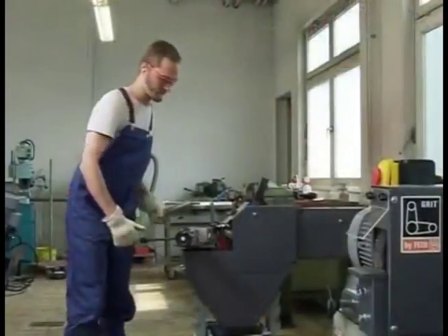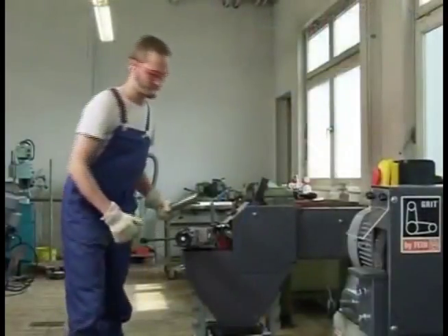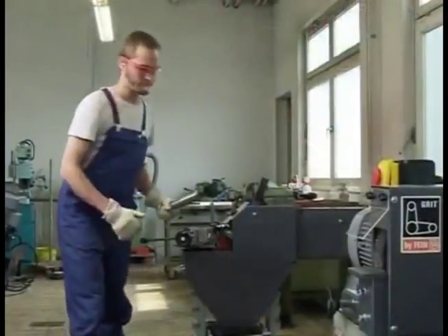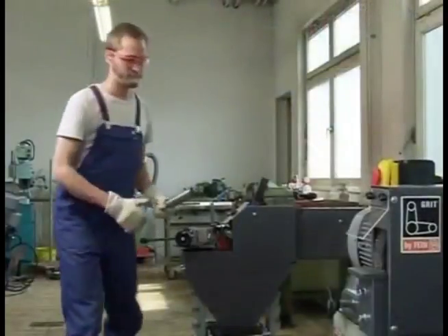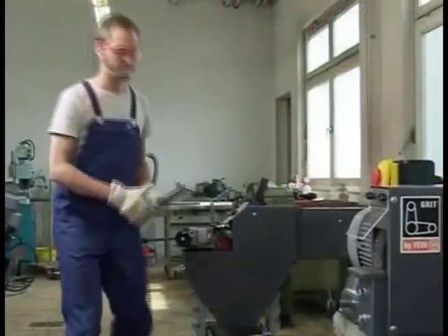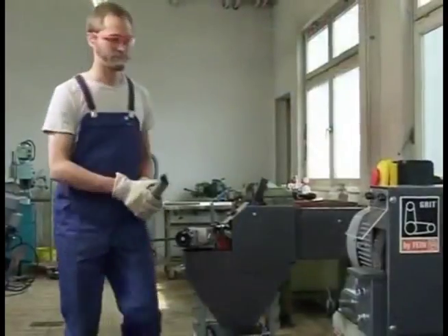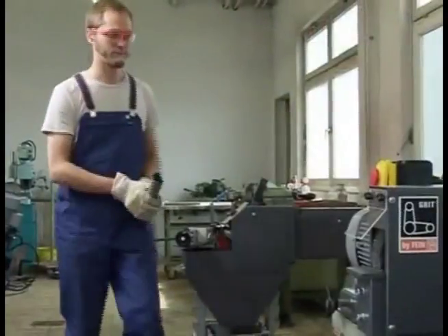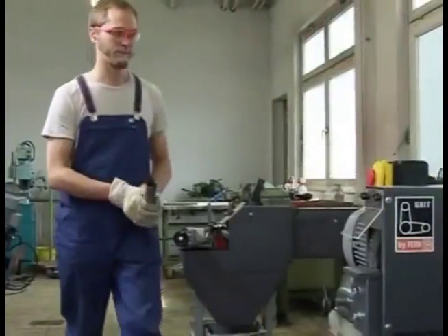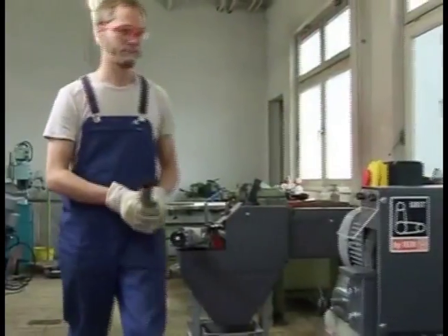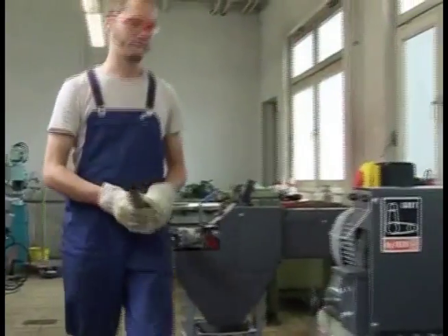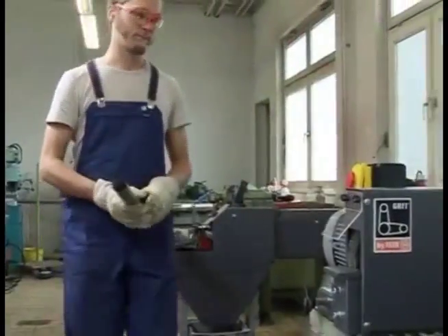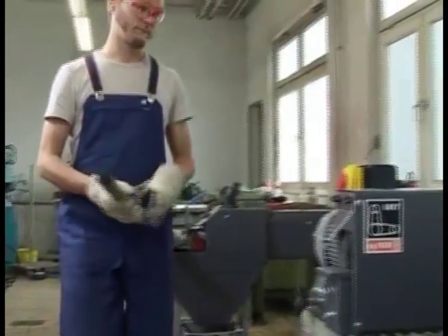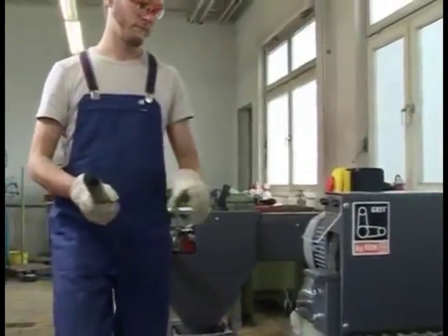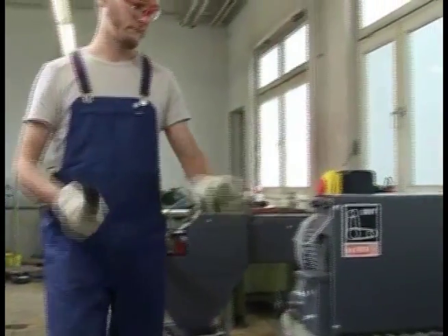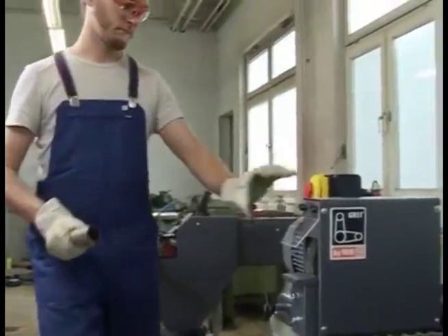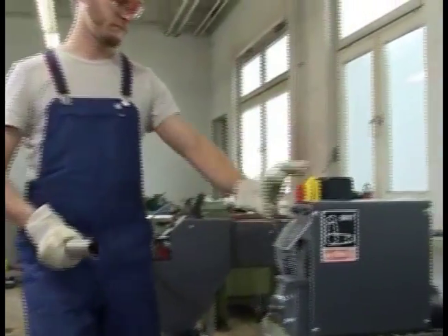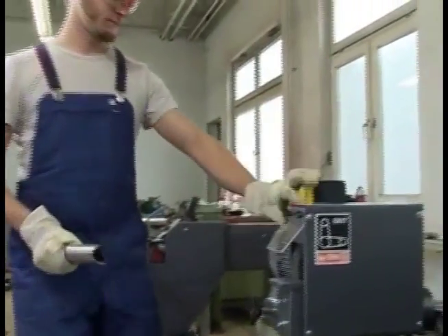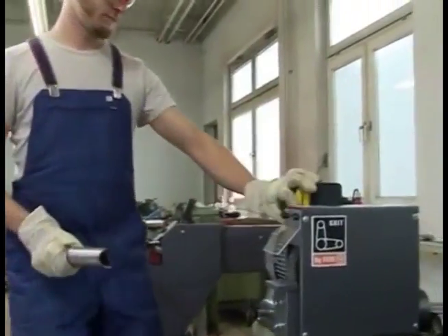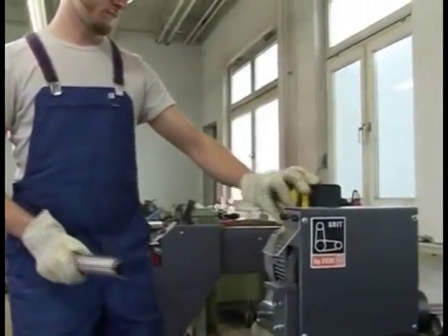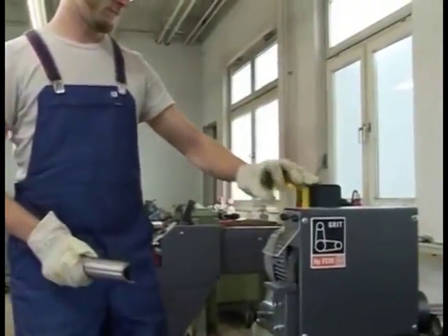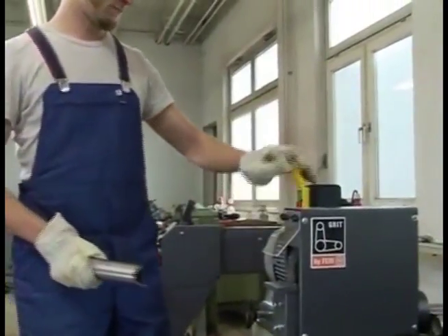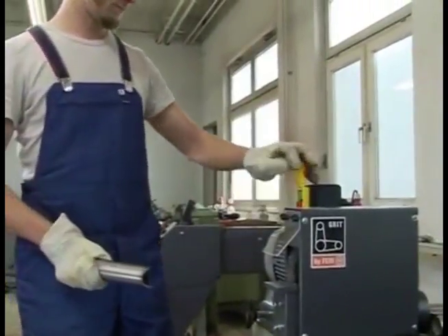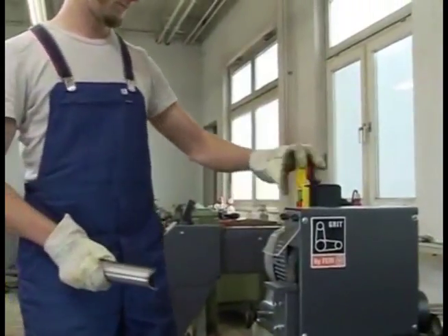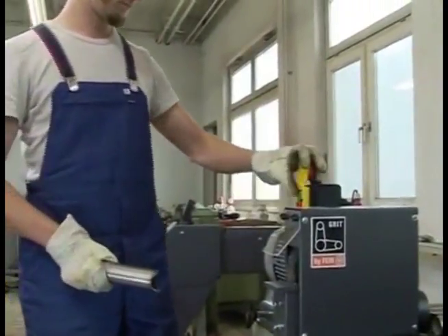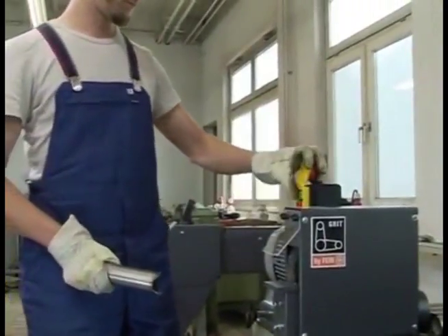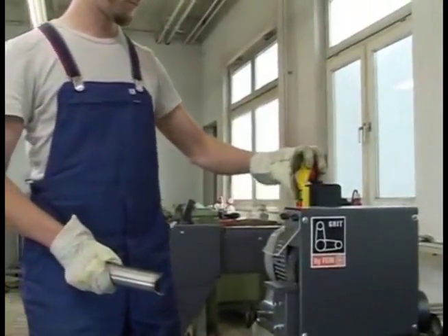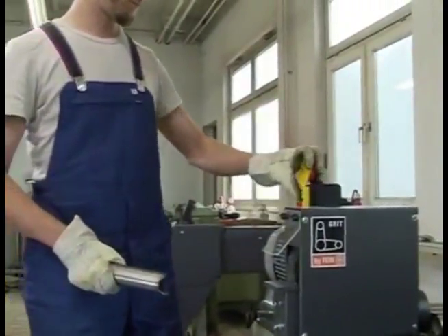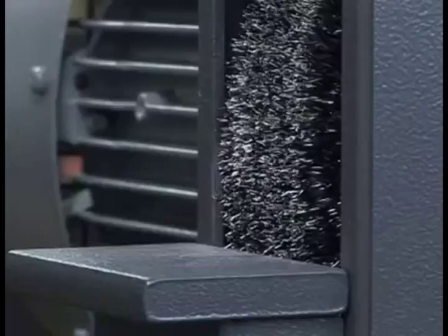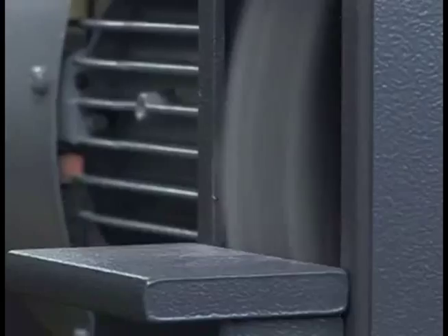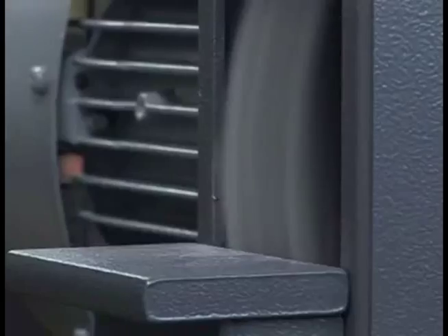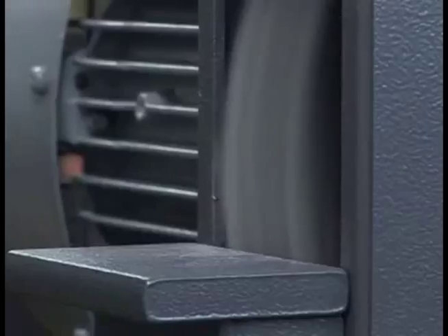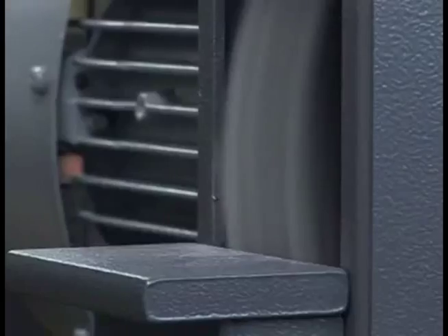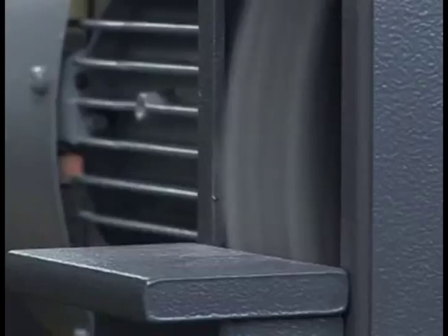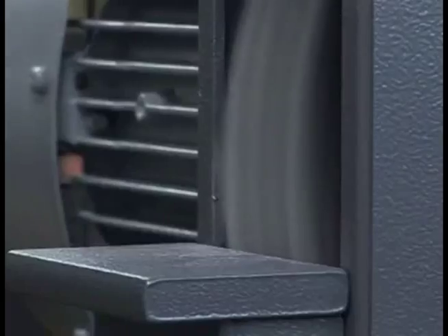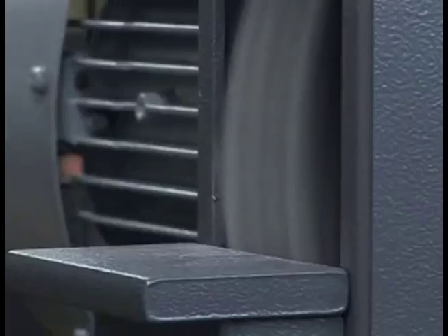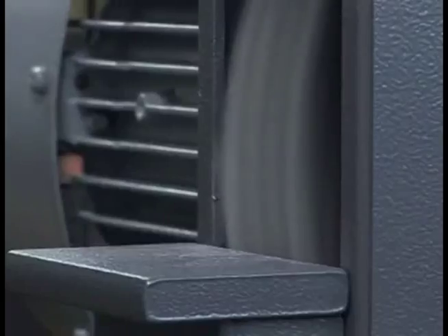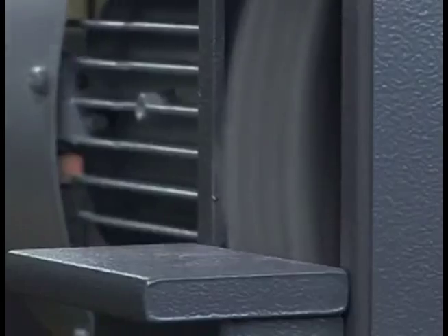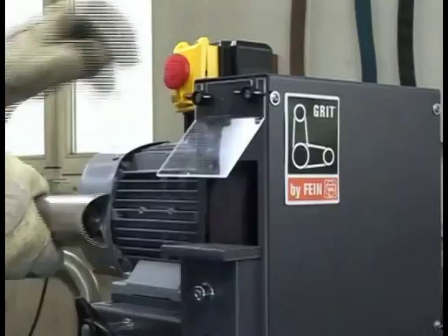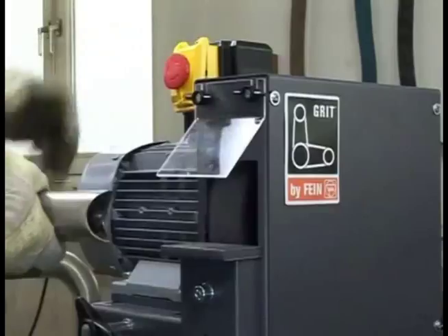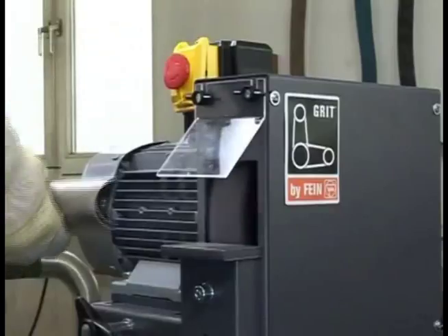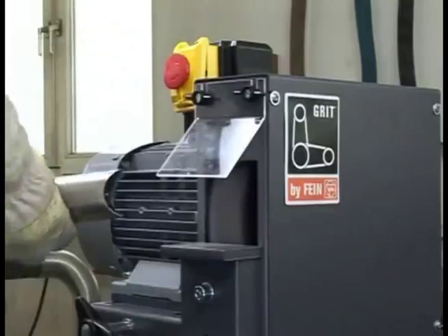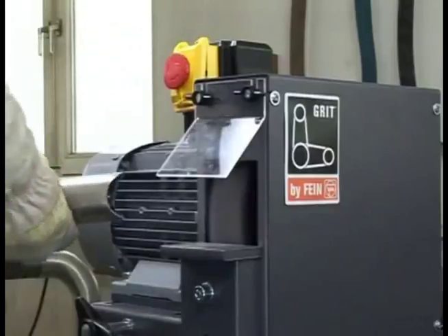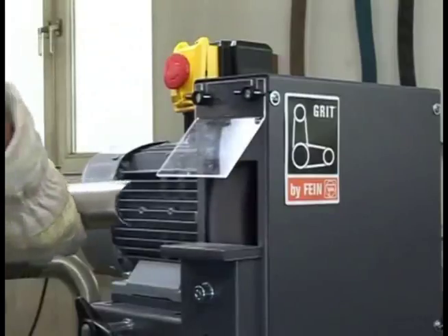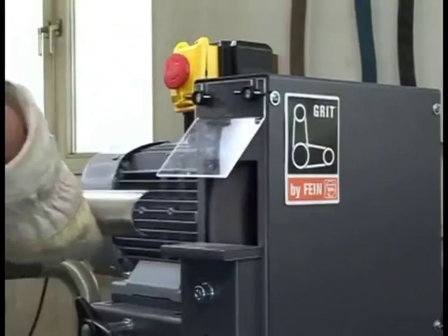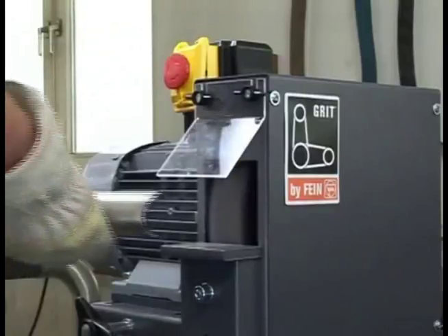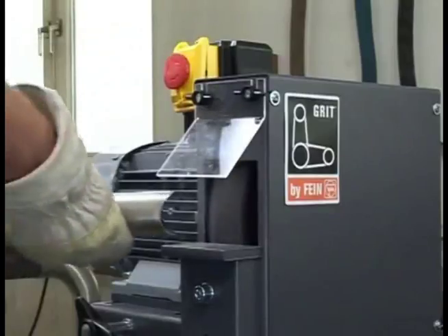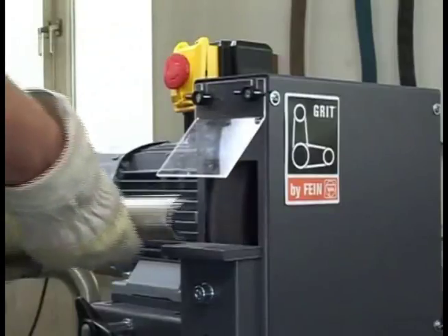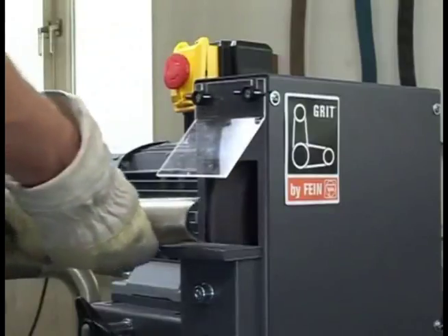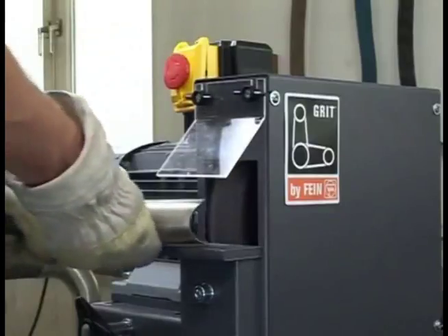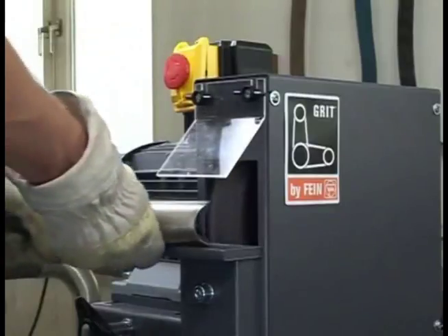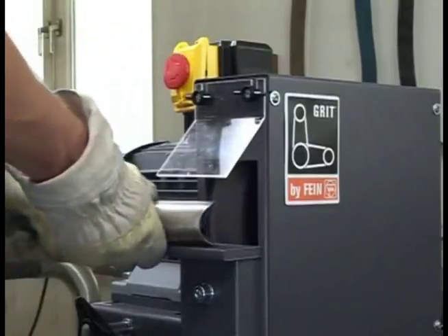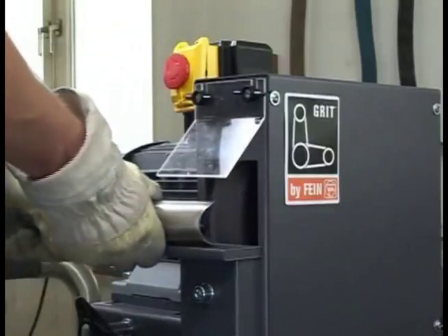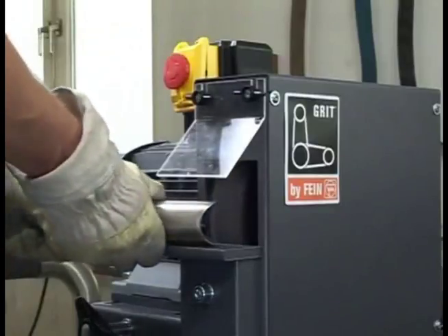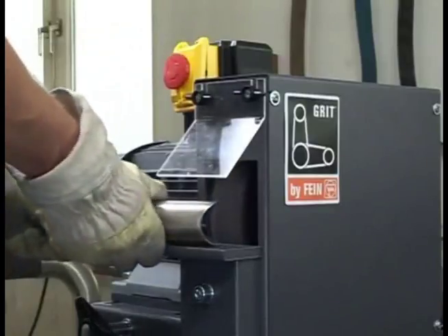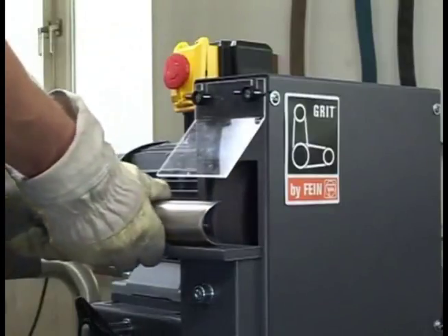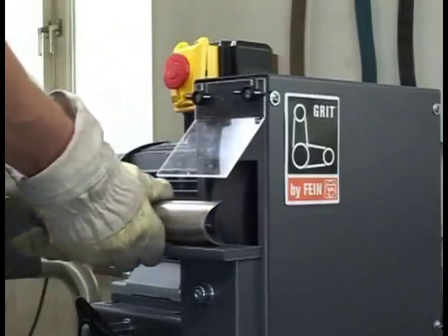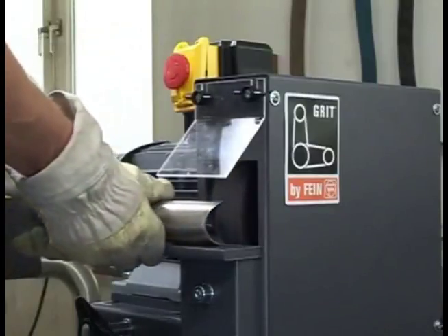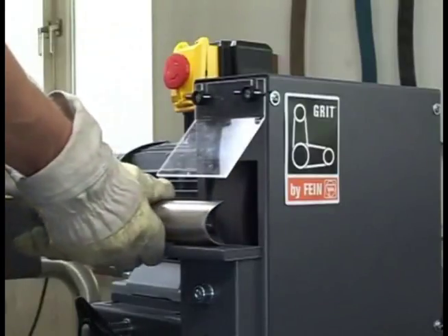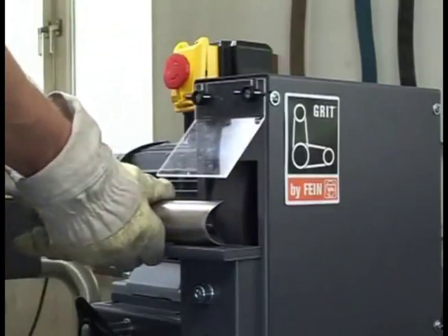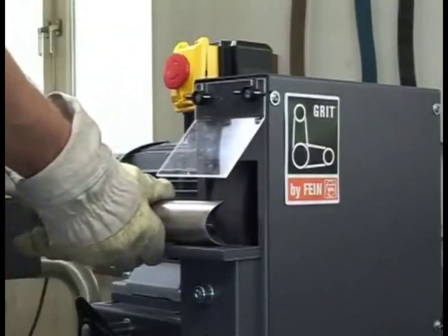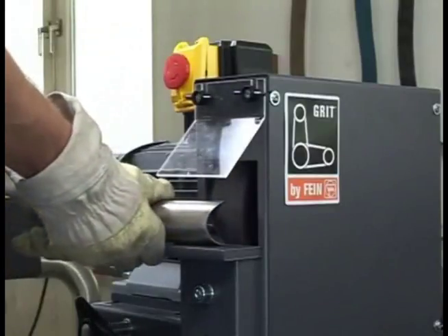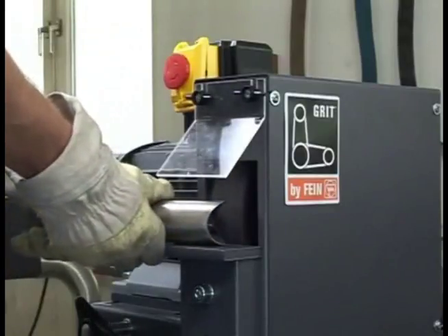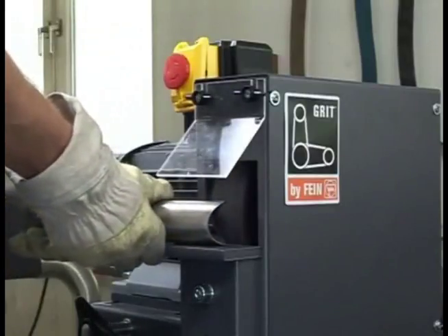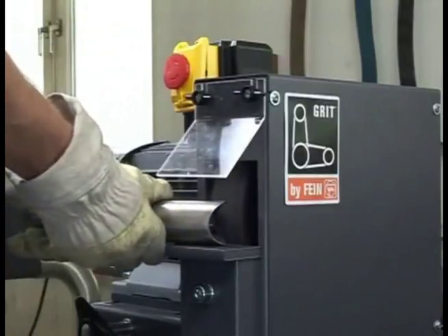For deburring cleanly, we recommend the GRIT GXE deburring machine. Thank you.